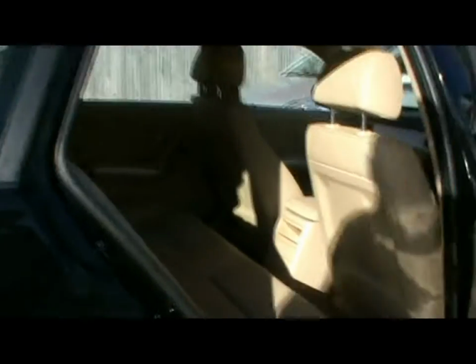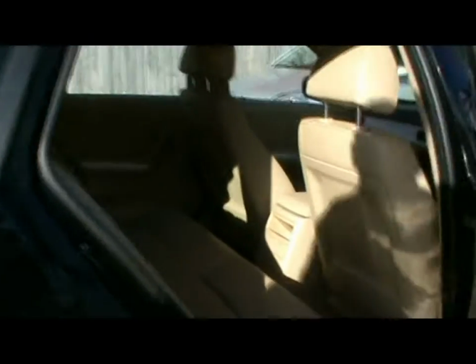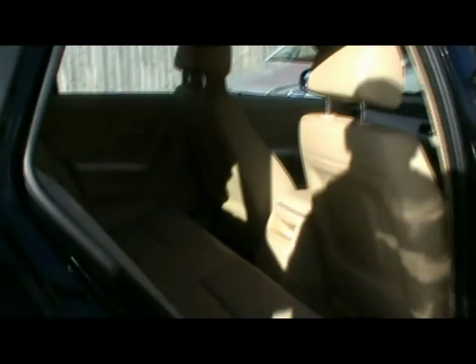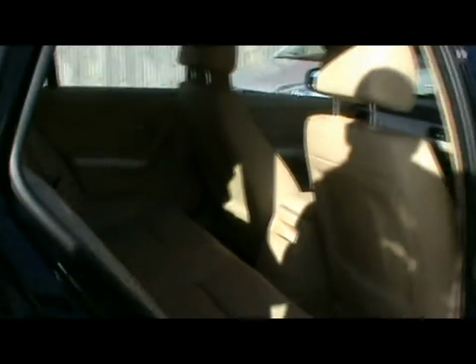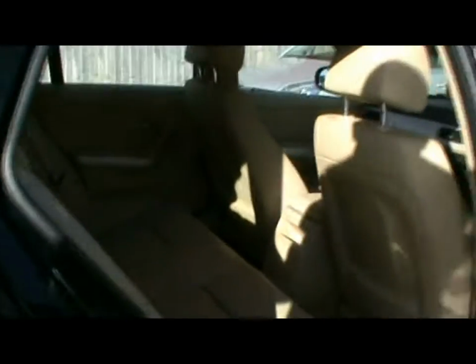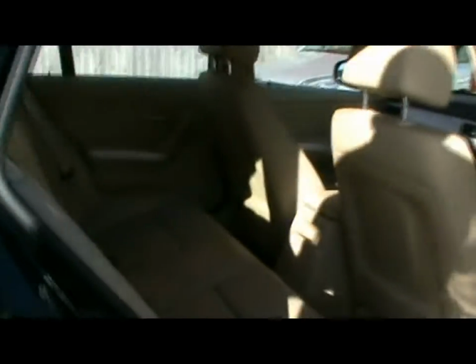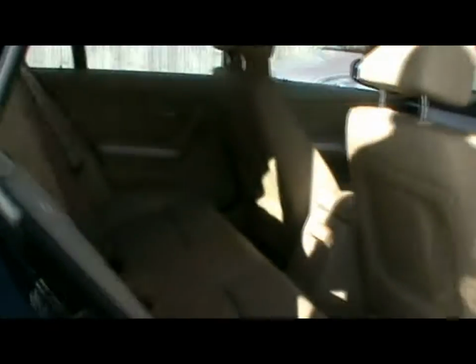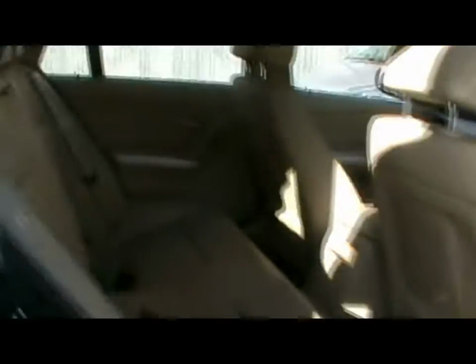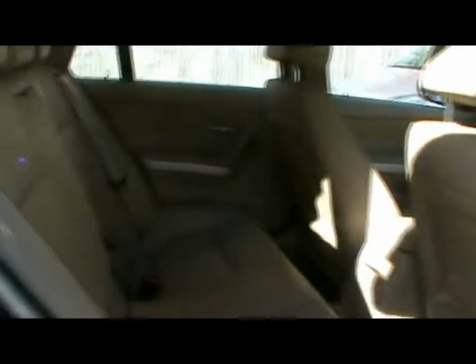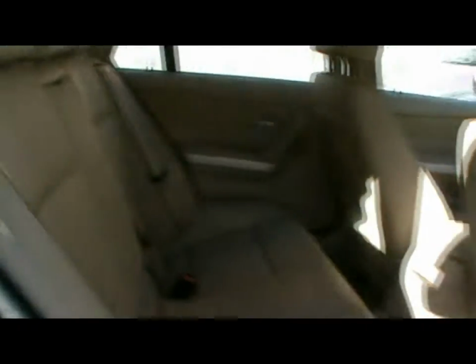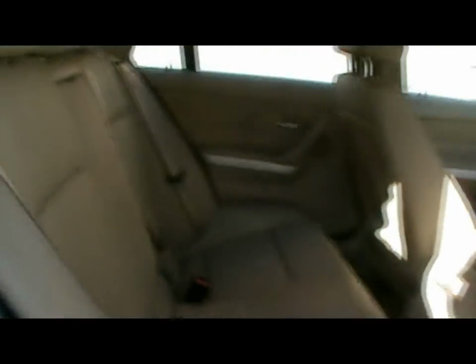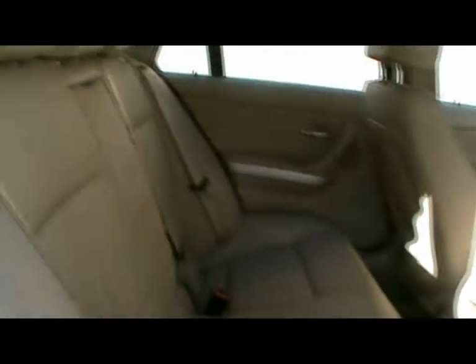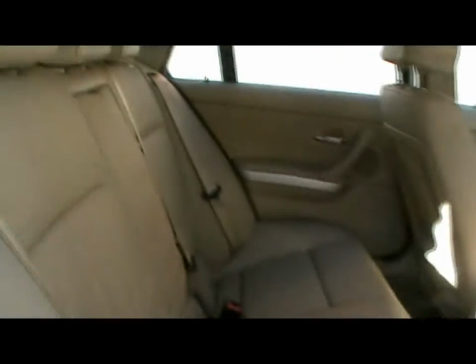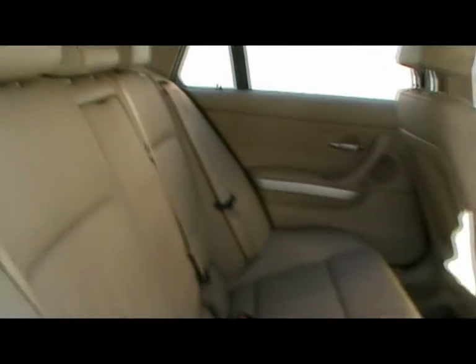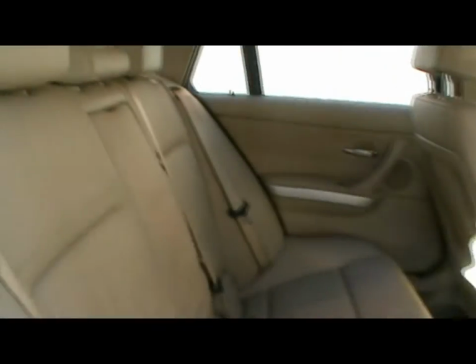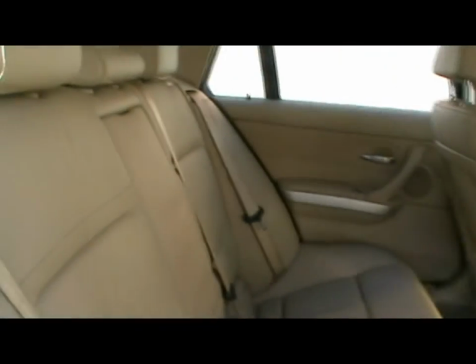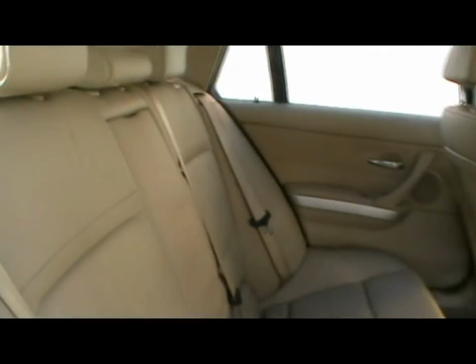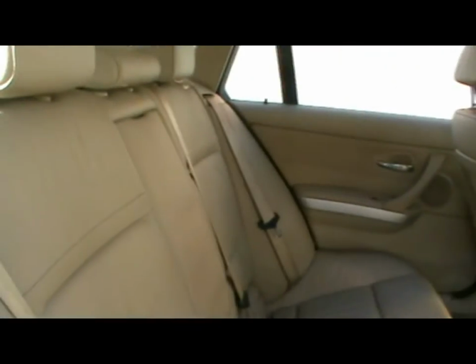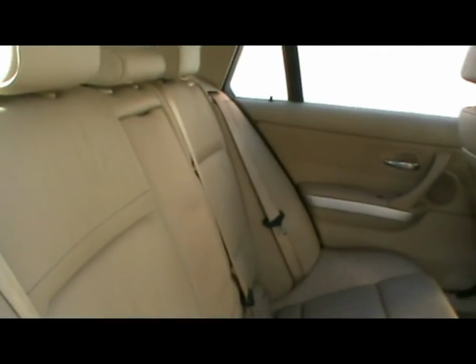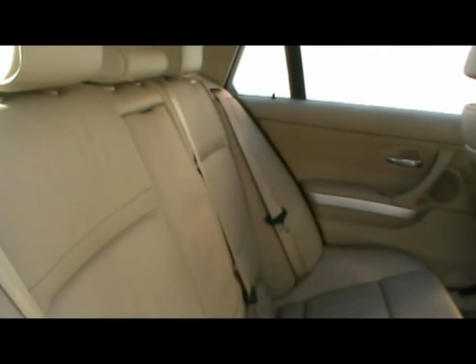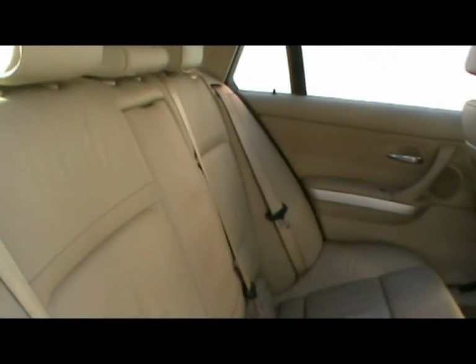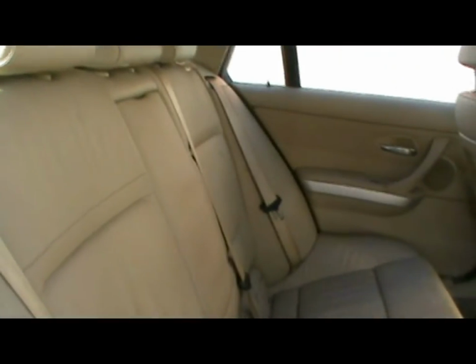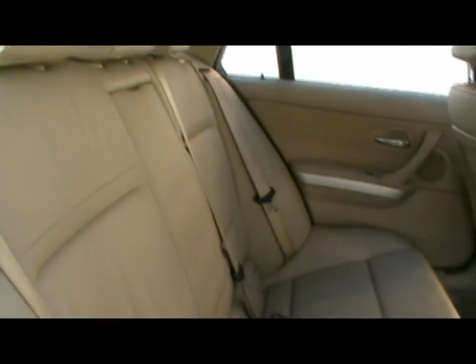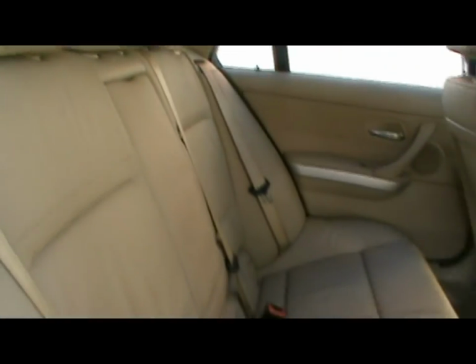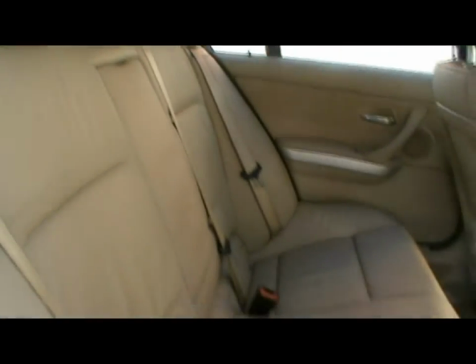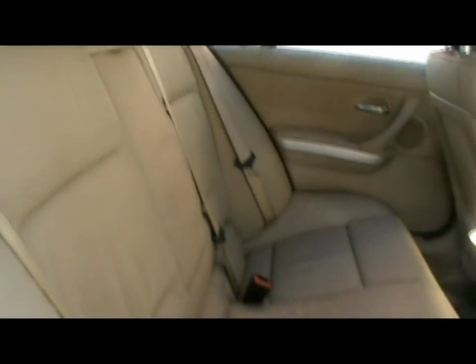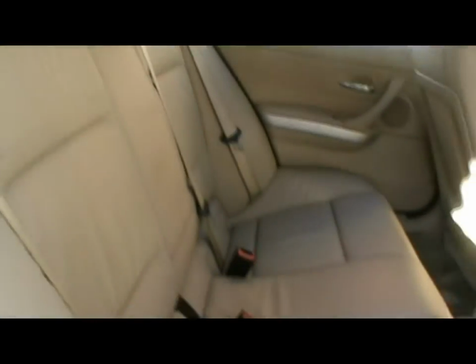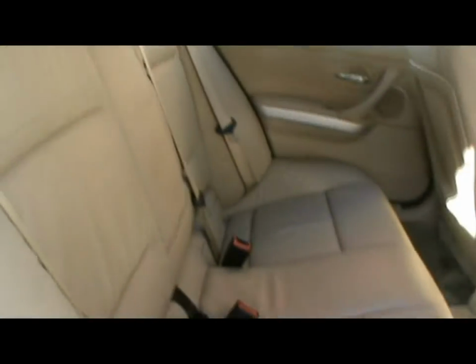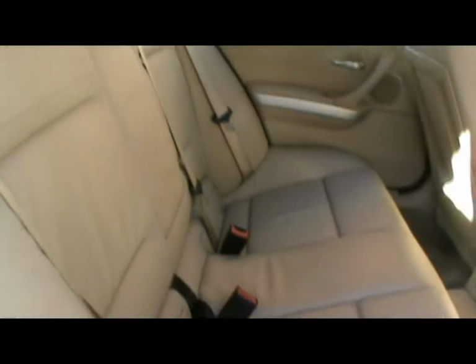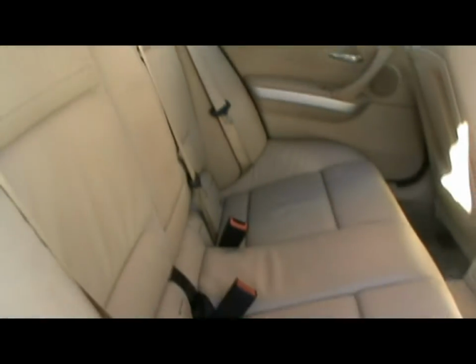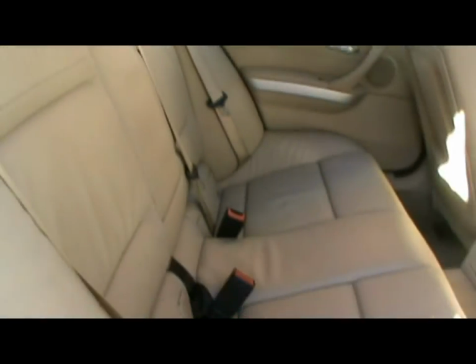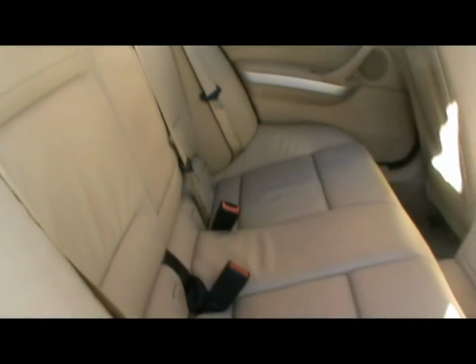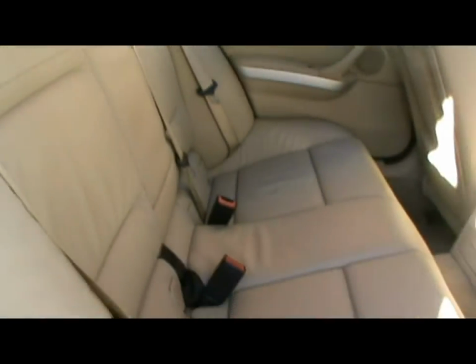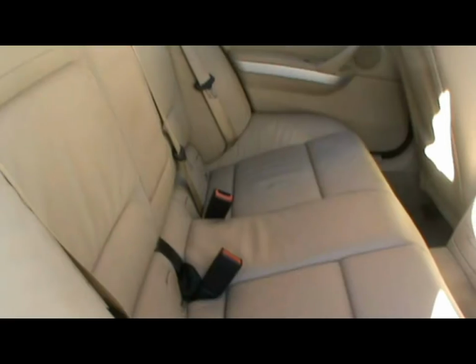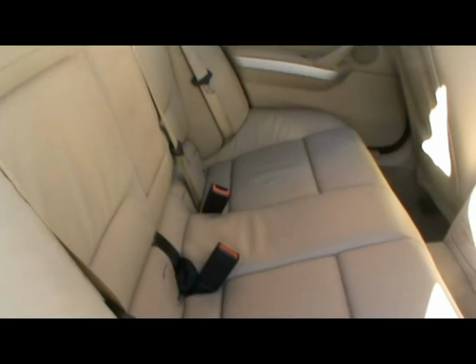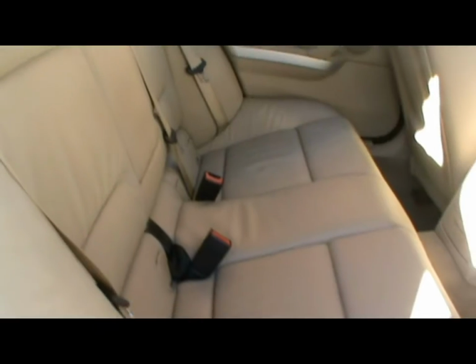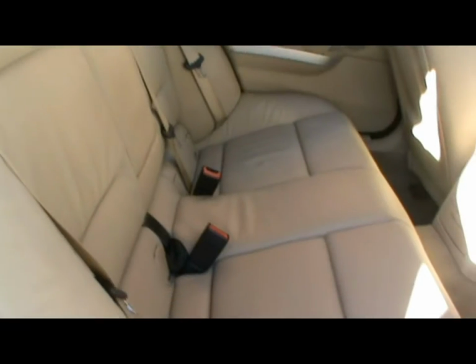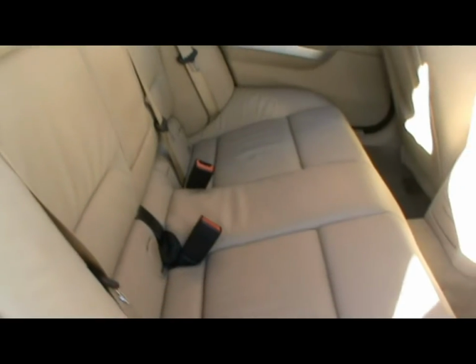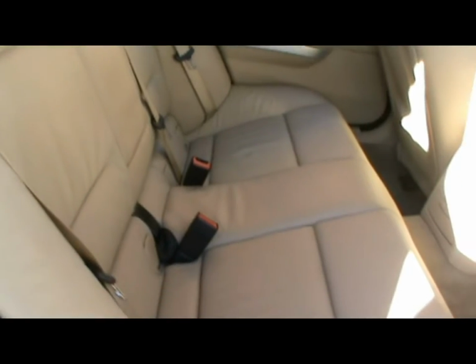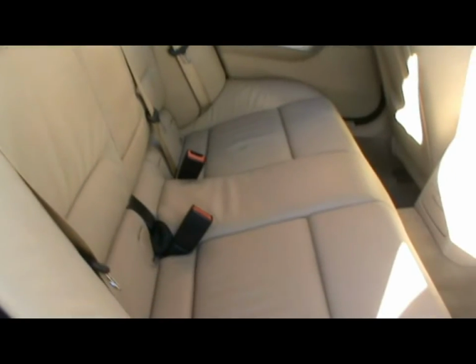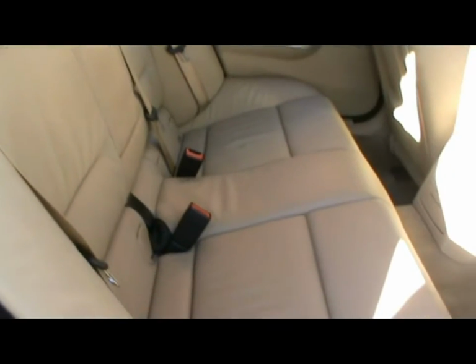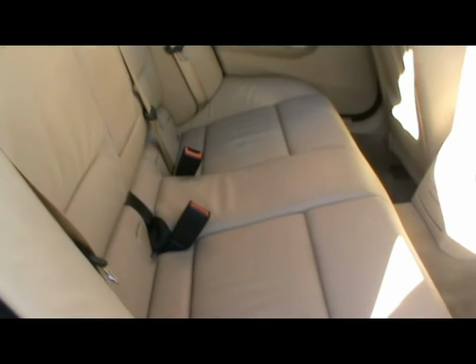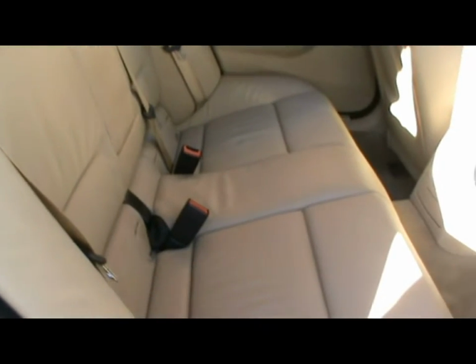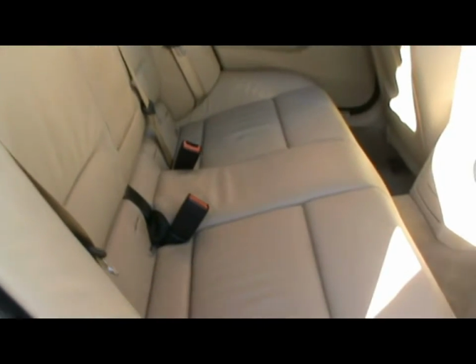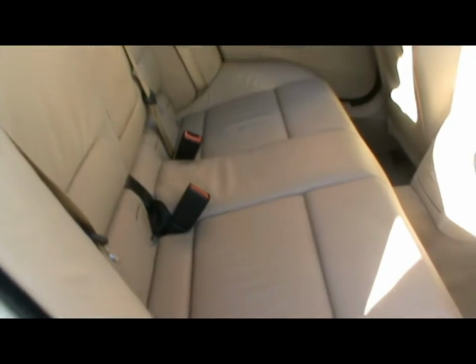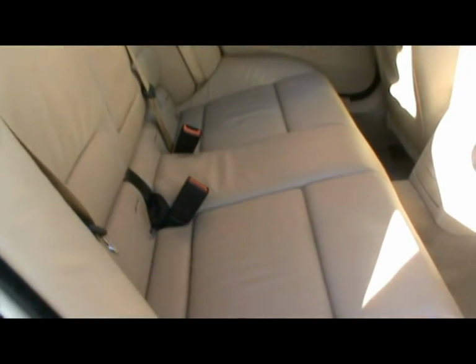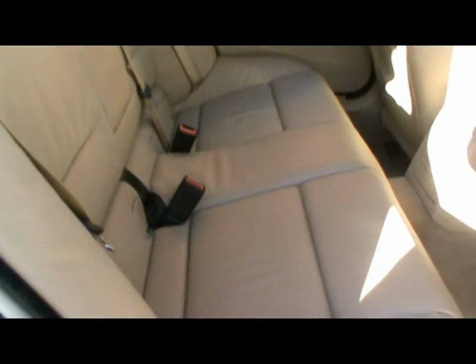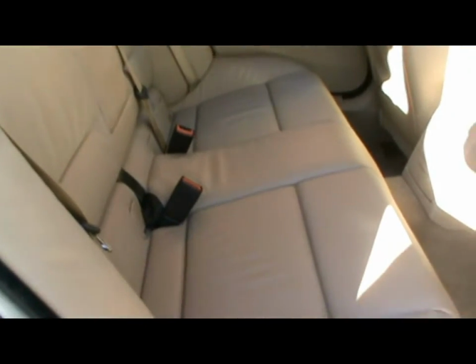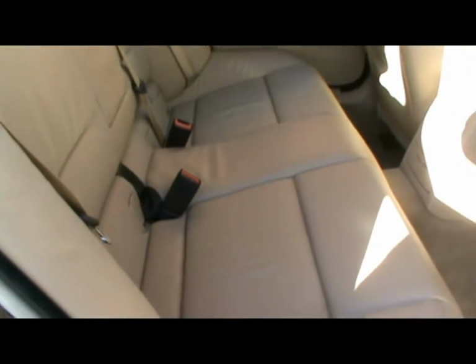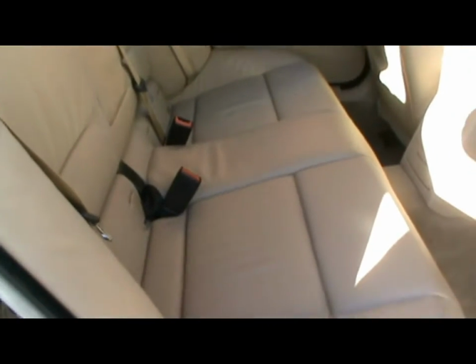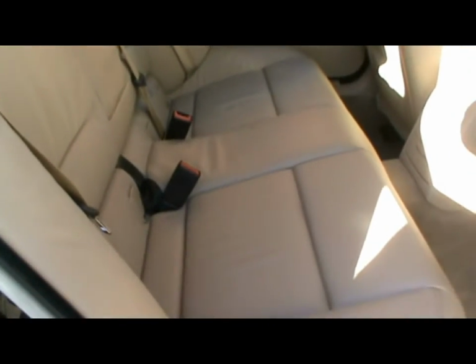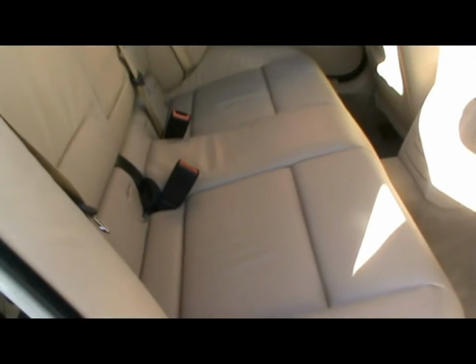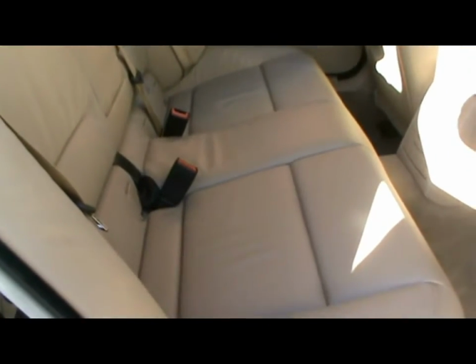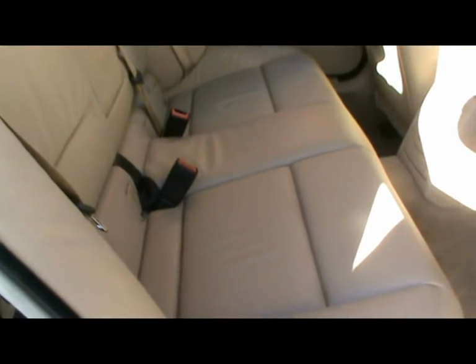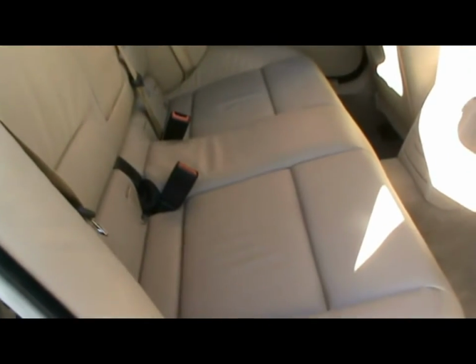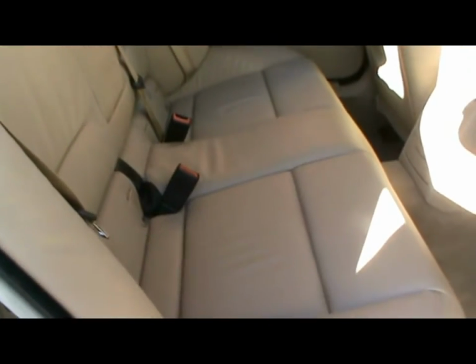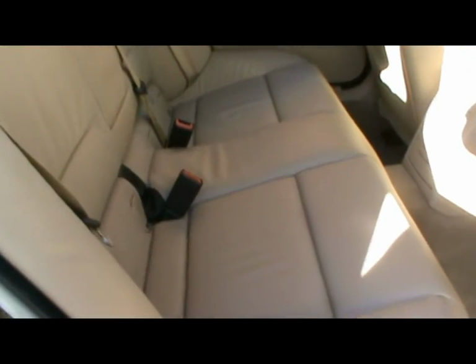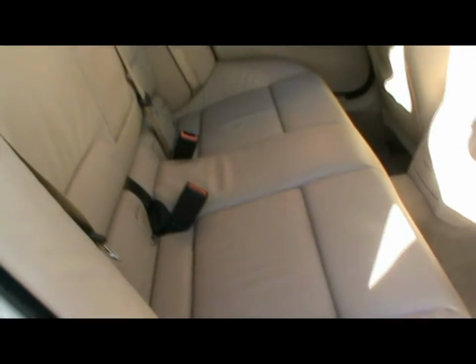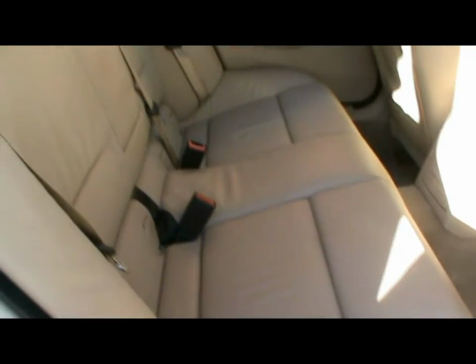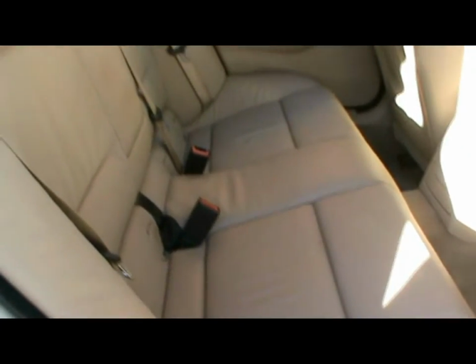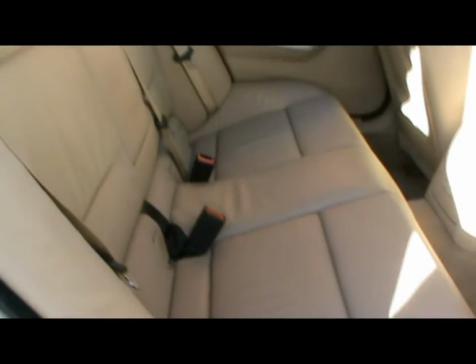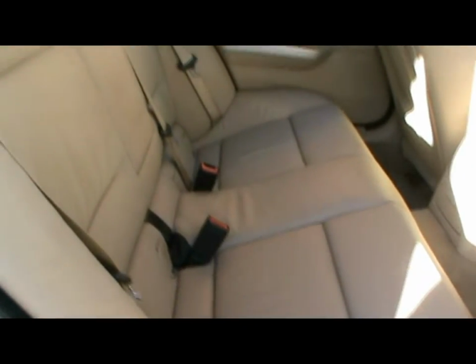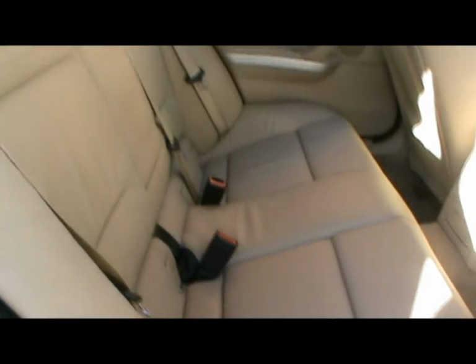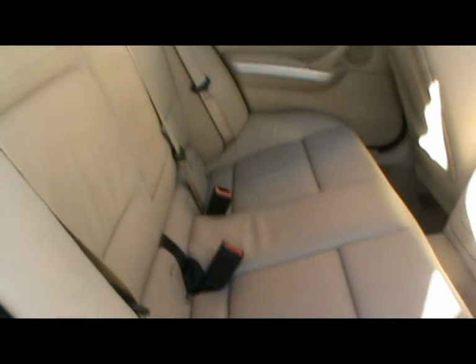Inside the car we've got full beige Dakota leather interior. Perfect condition — no rips, tears or stains to the upholstery.